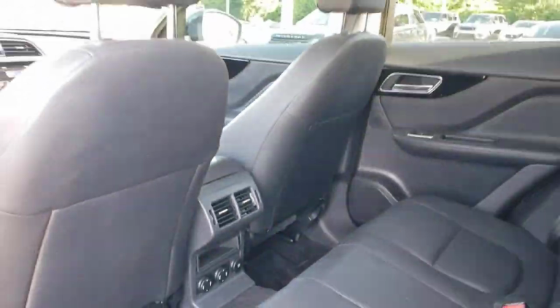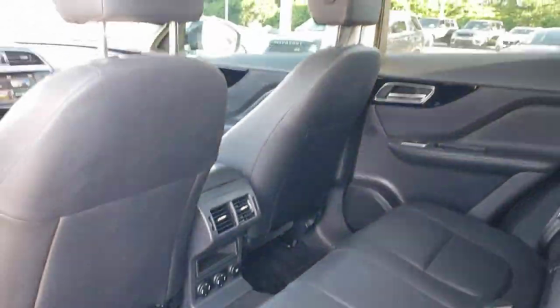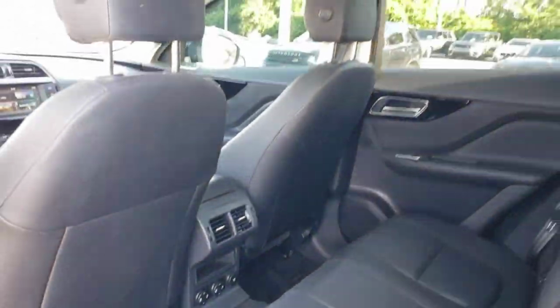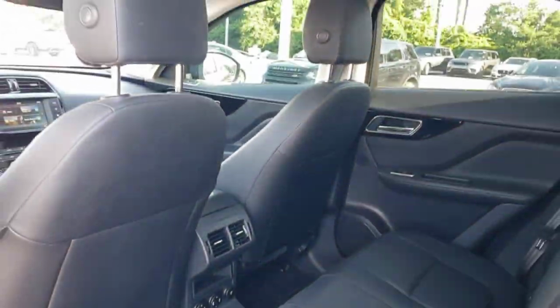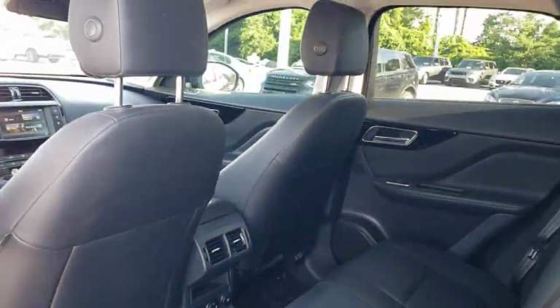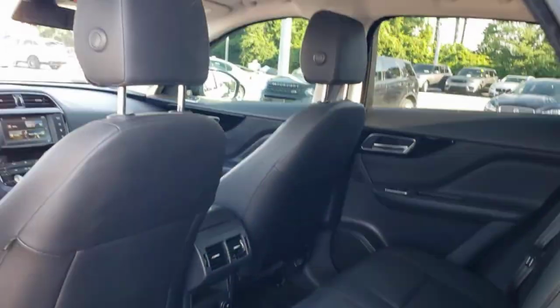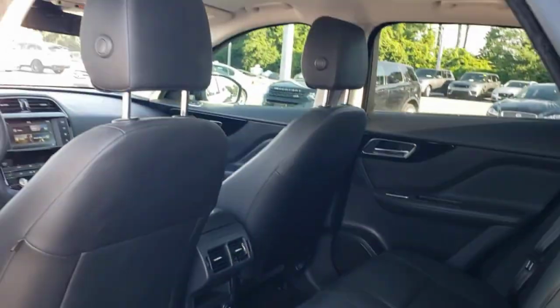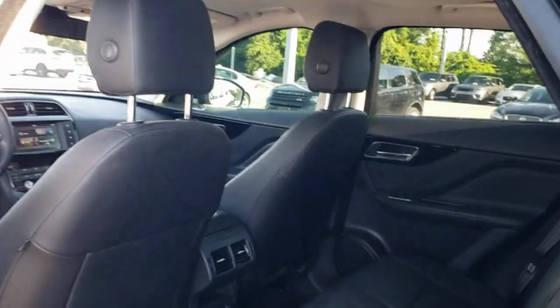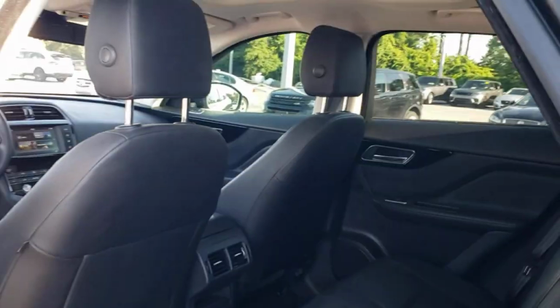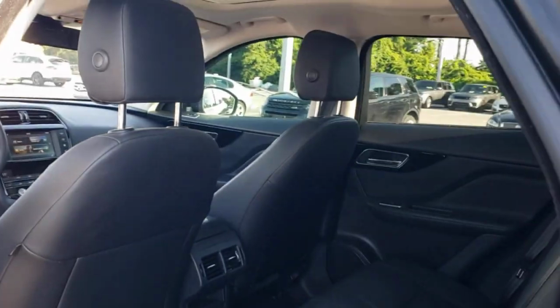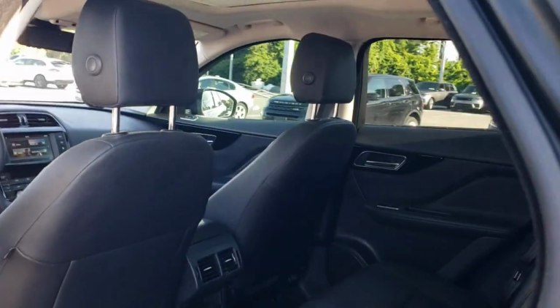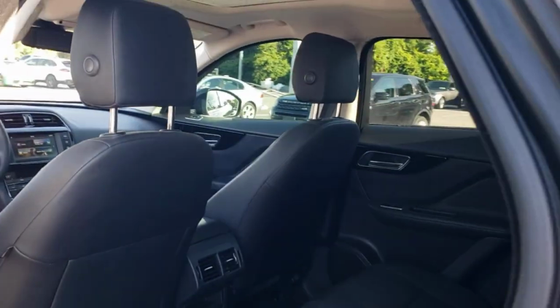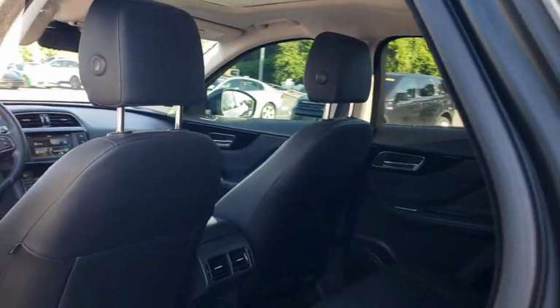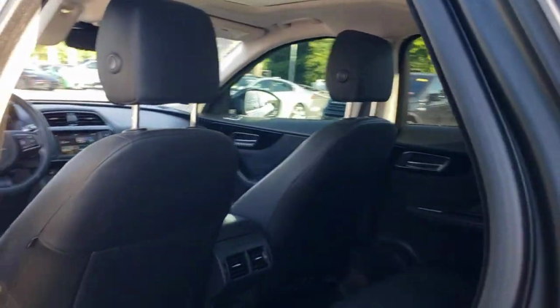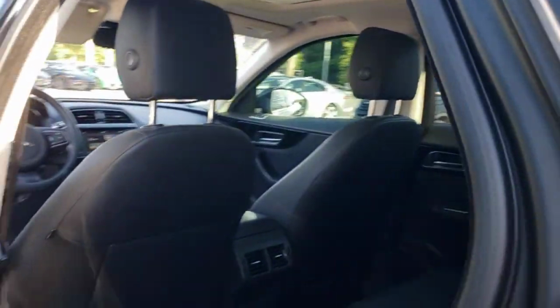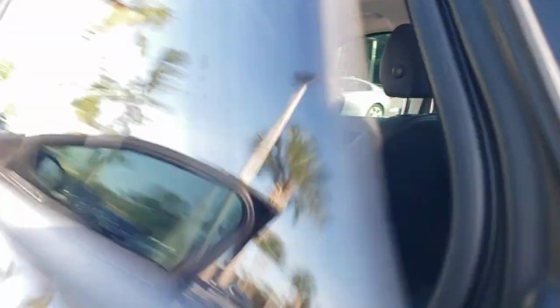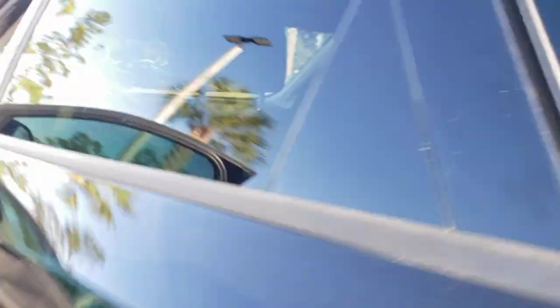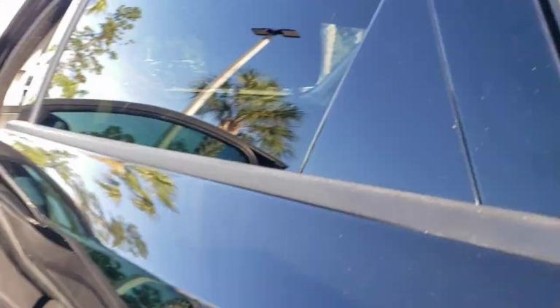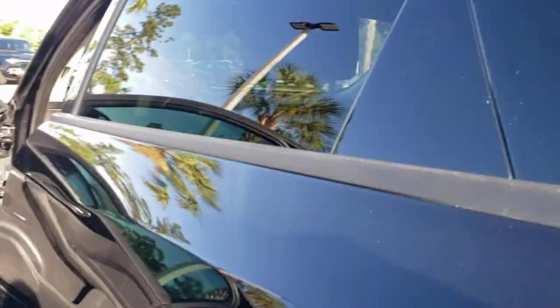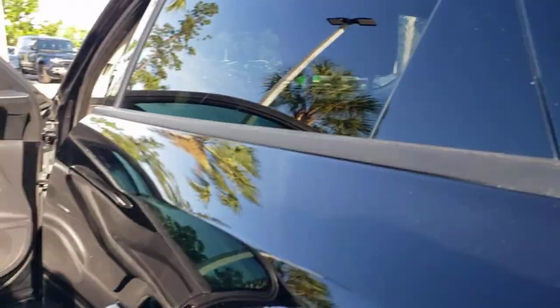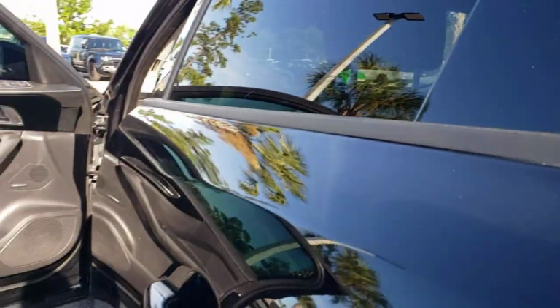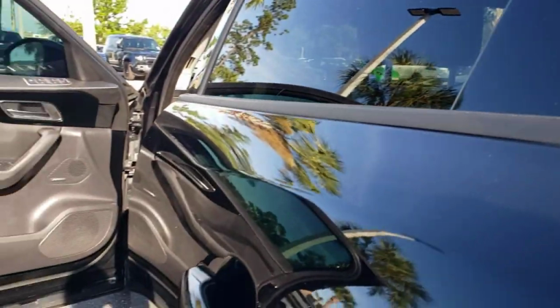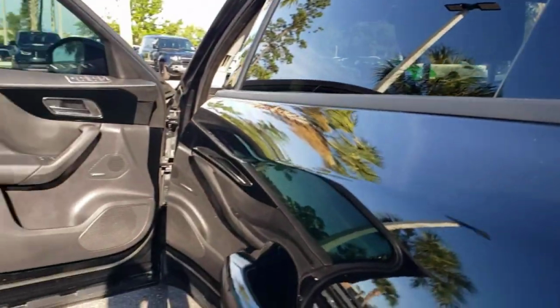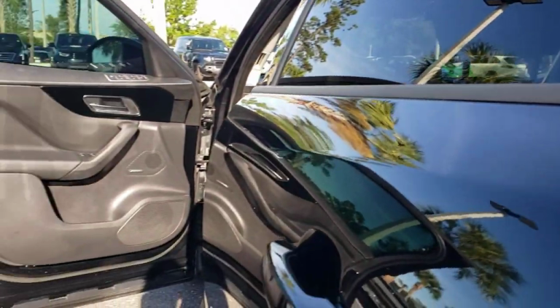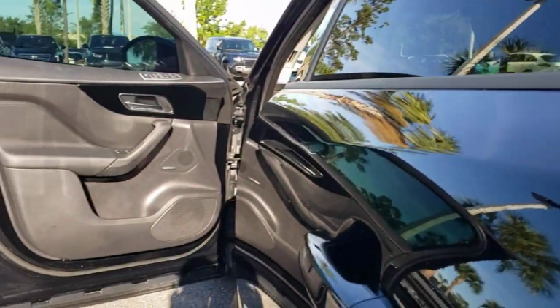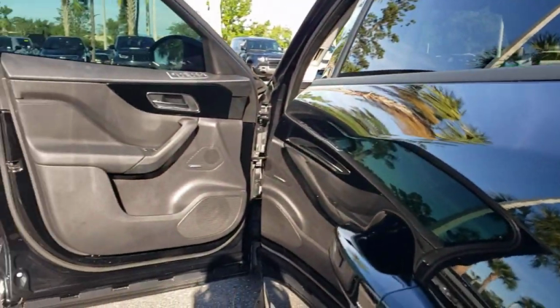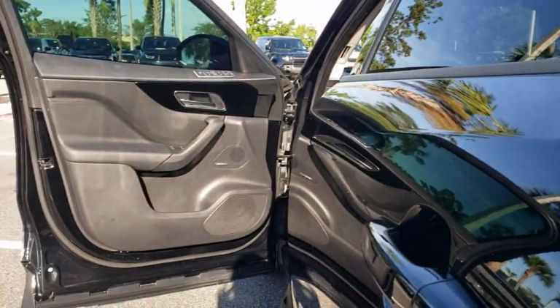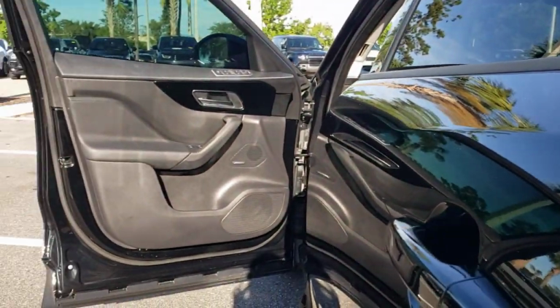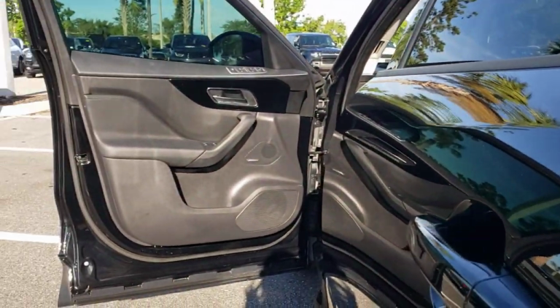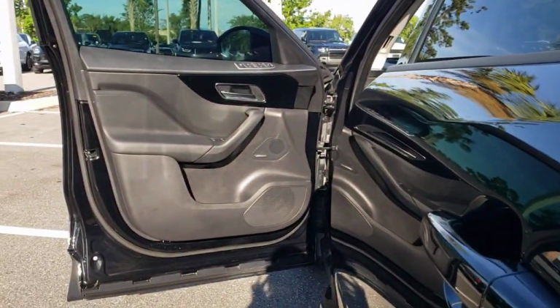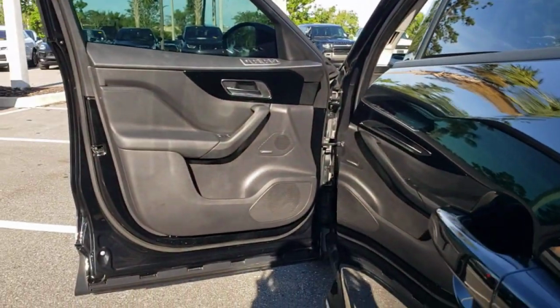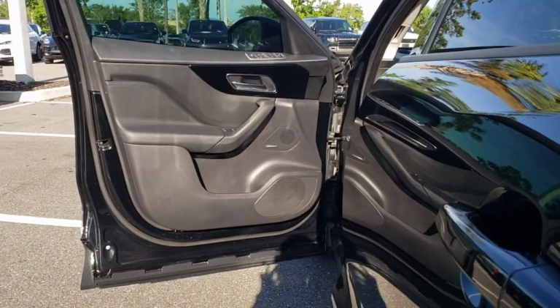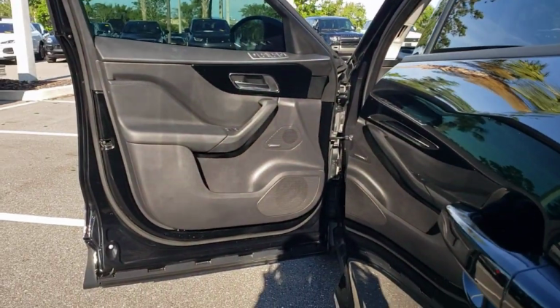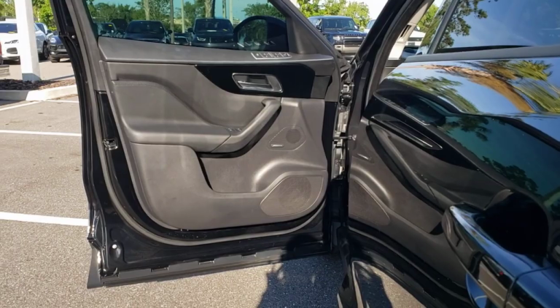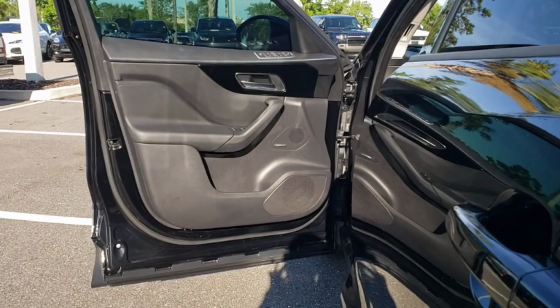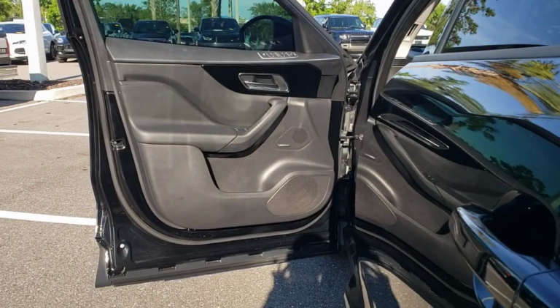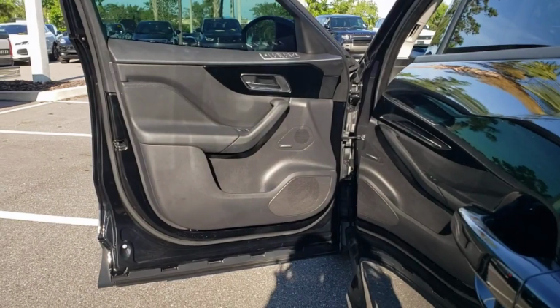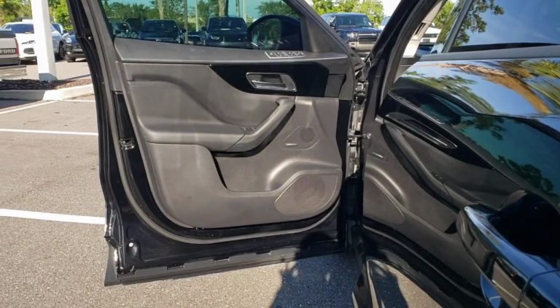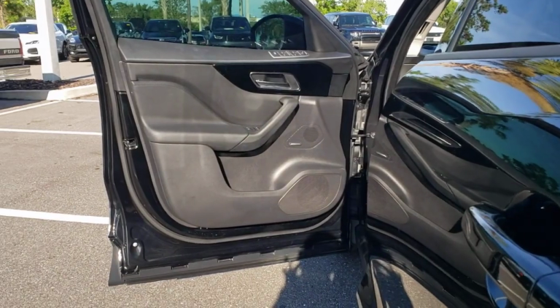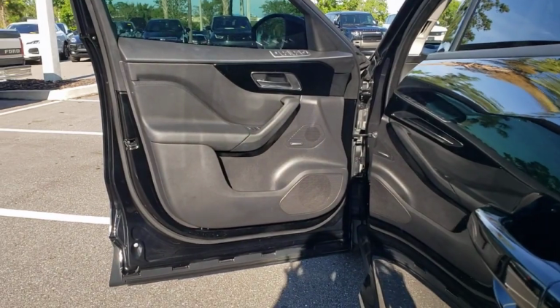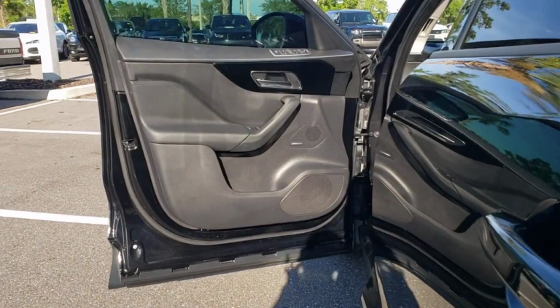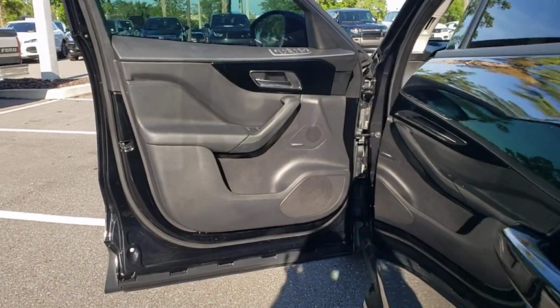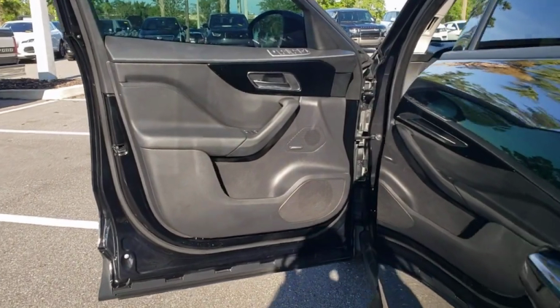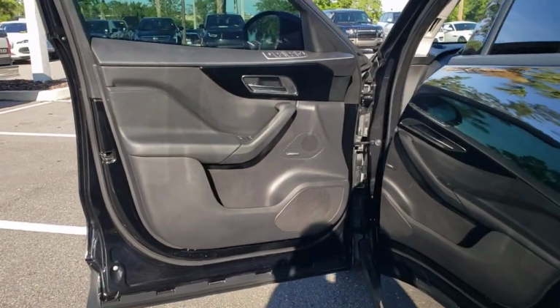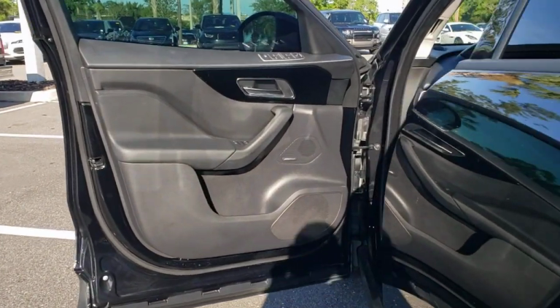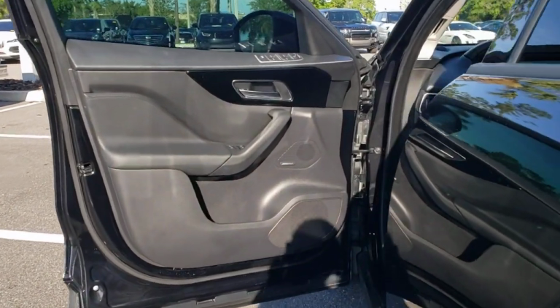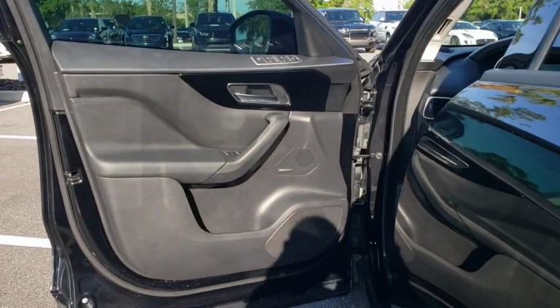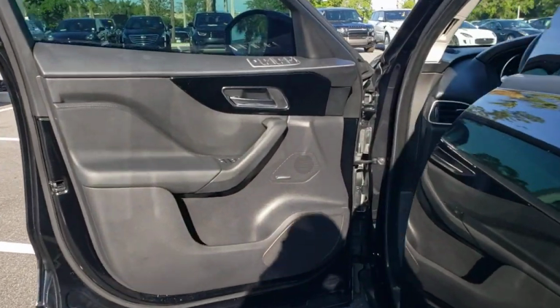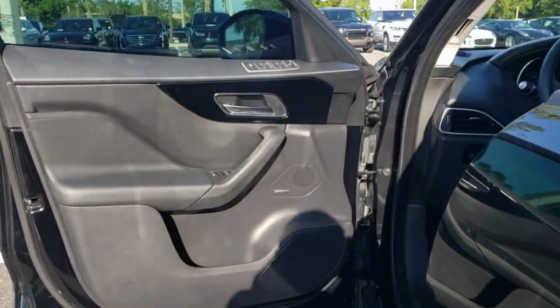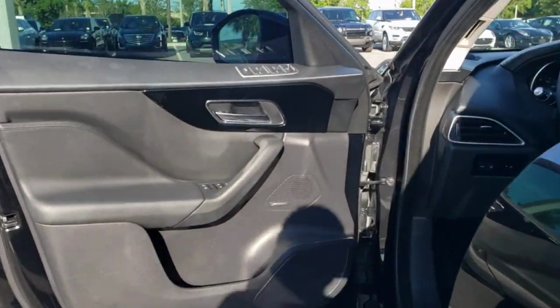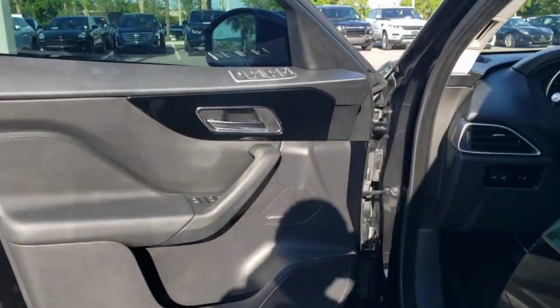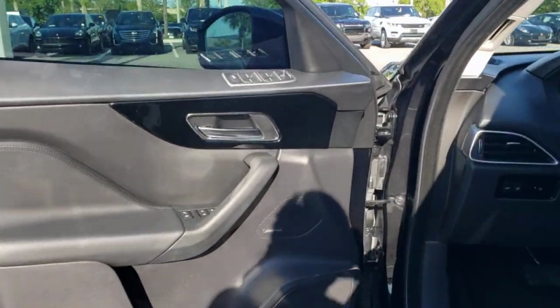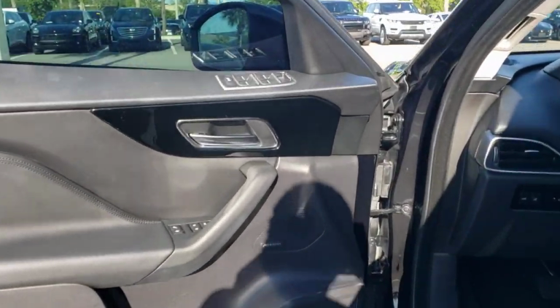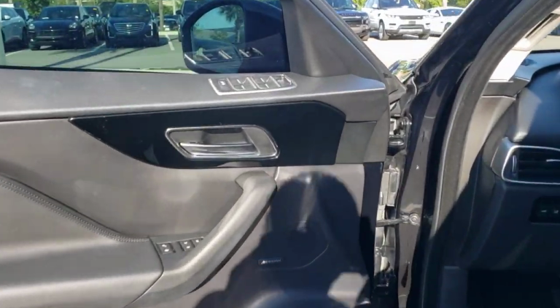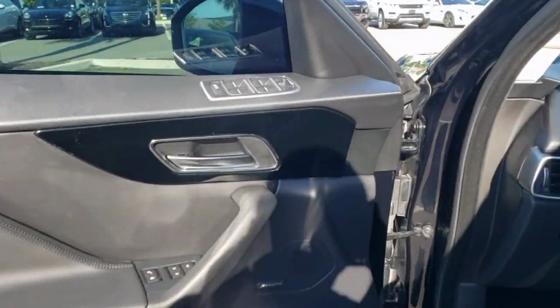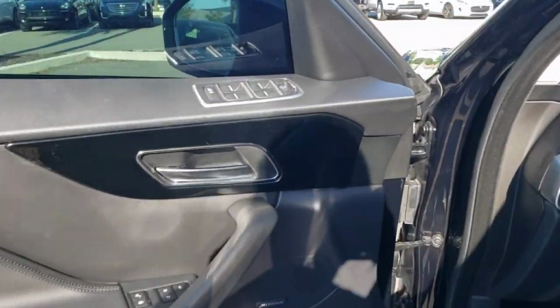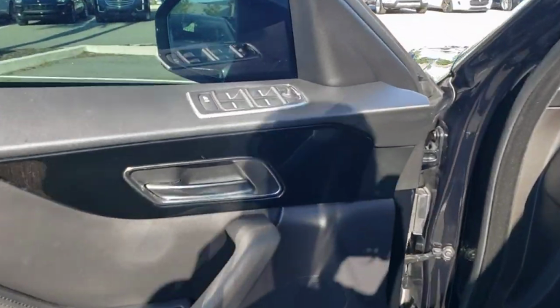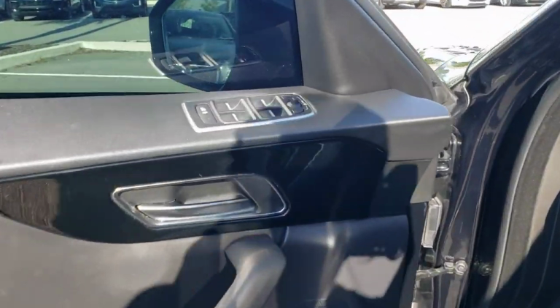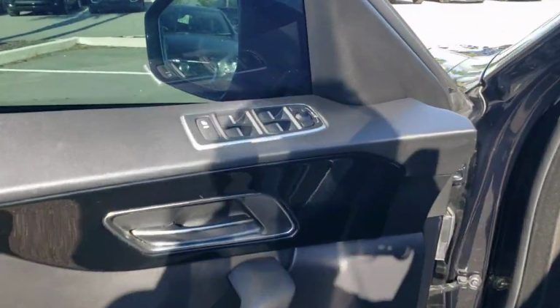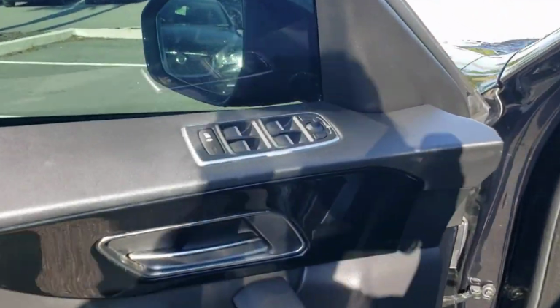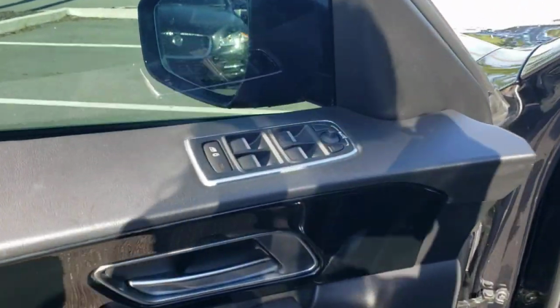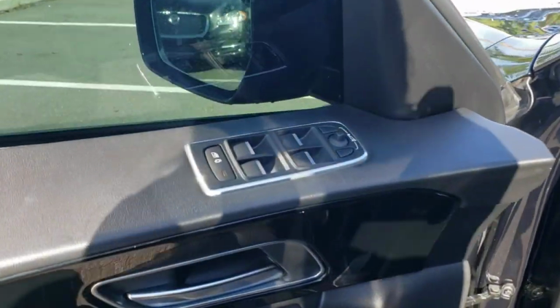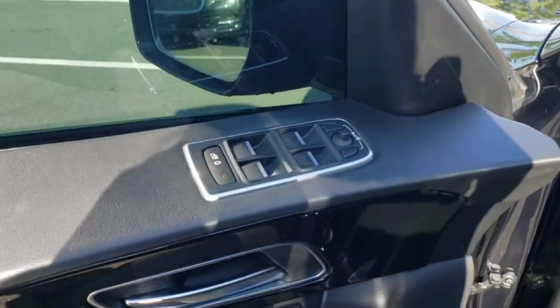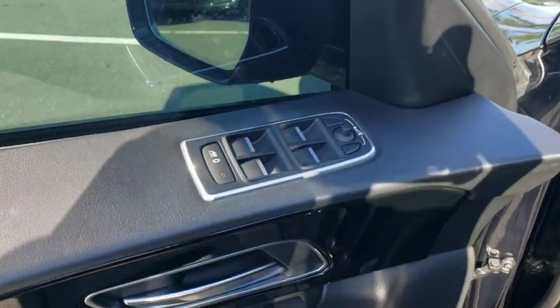Make the journey all it can be in this exhilarating F-Pace. Come in for a test drive. Our team will make it the best part of your day.